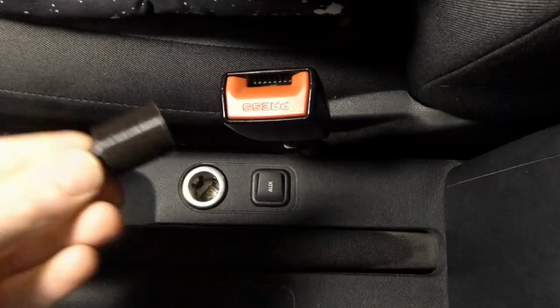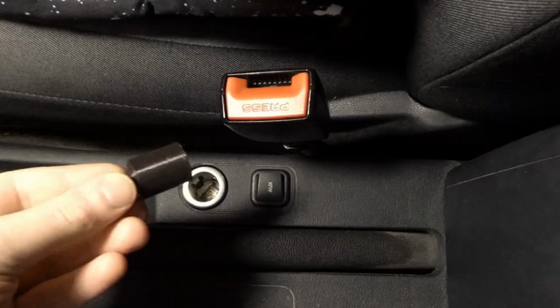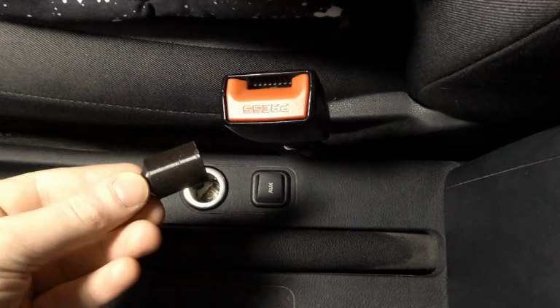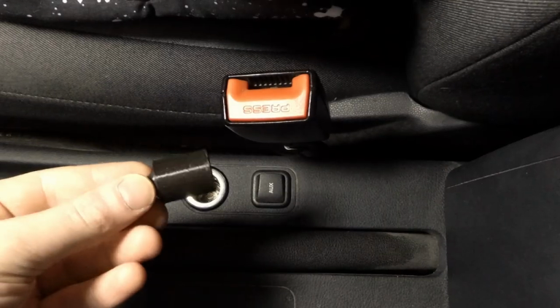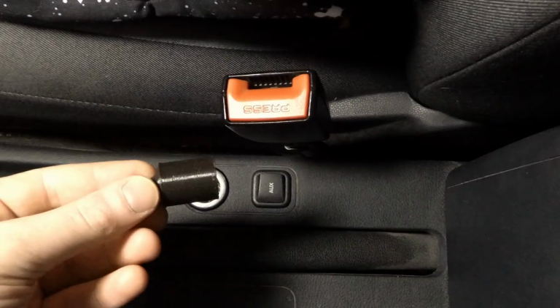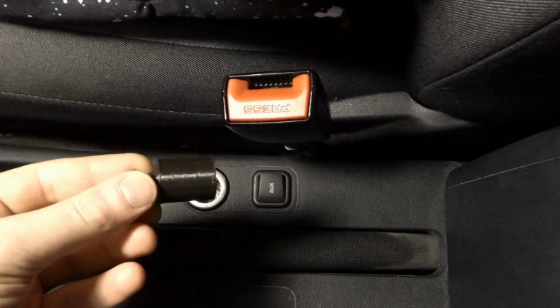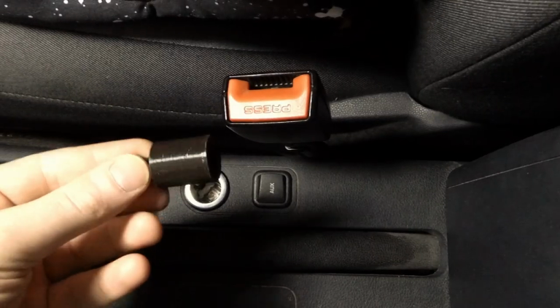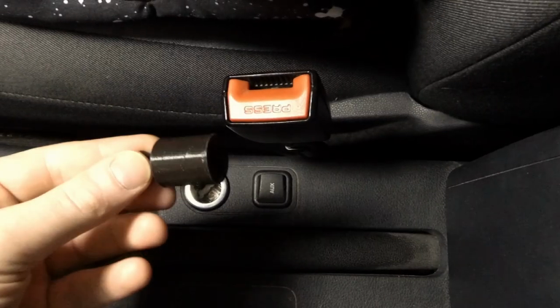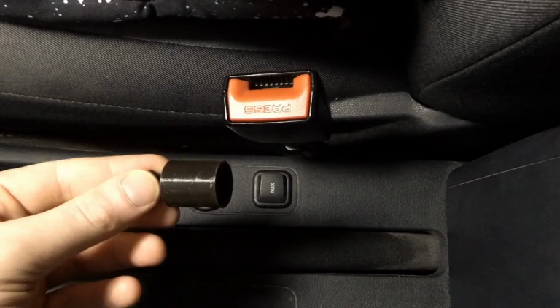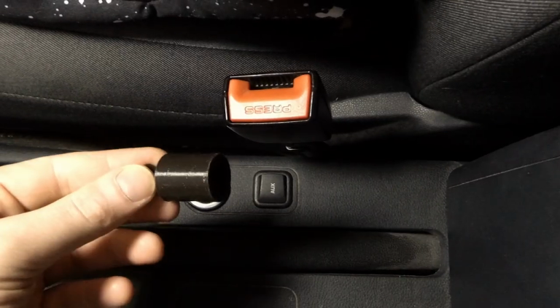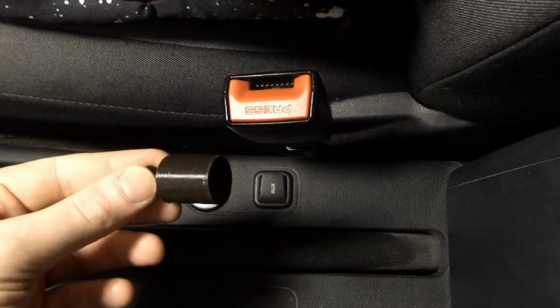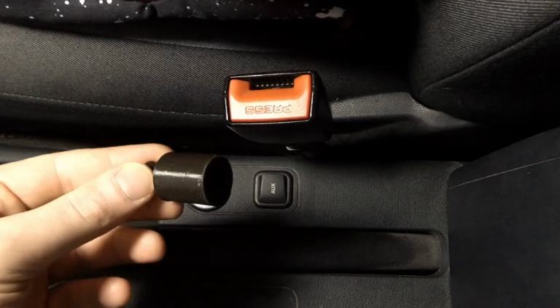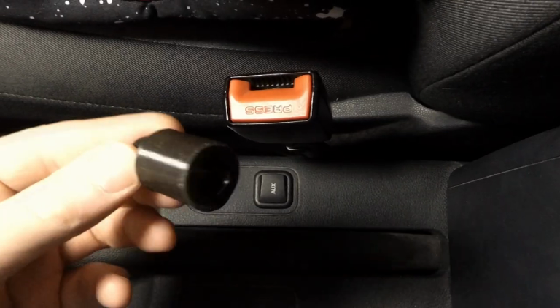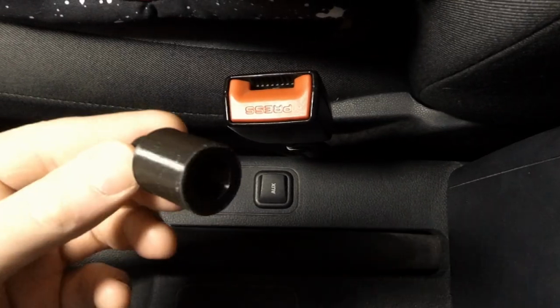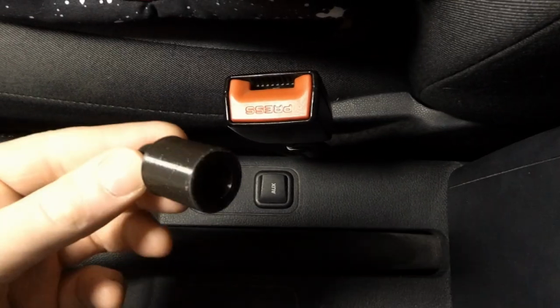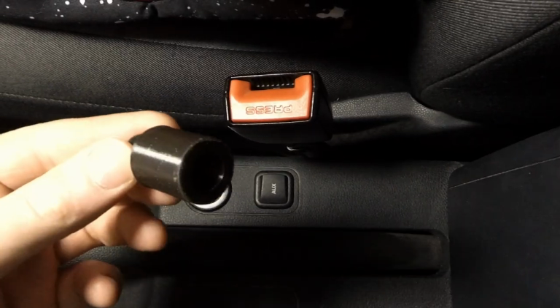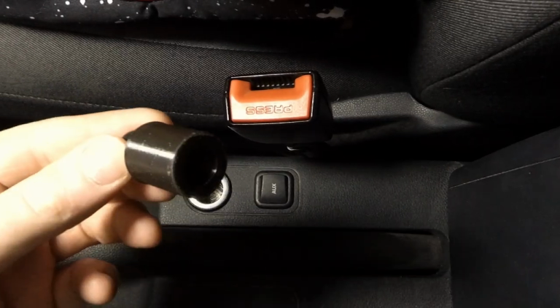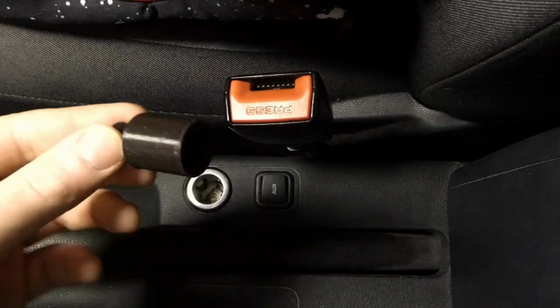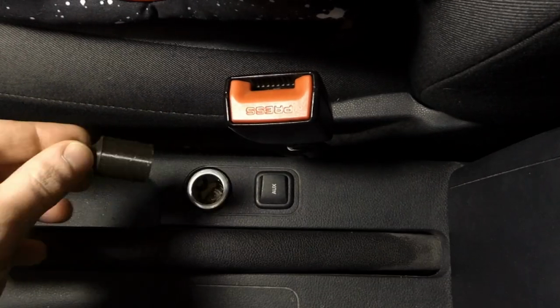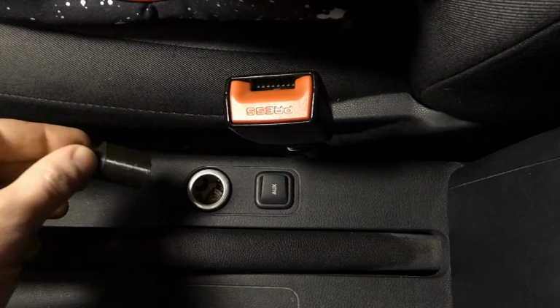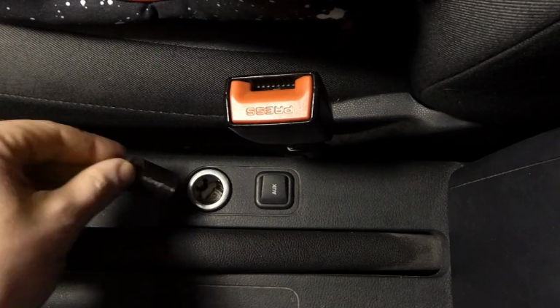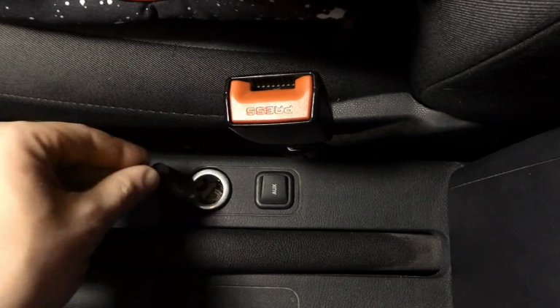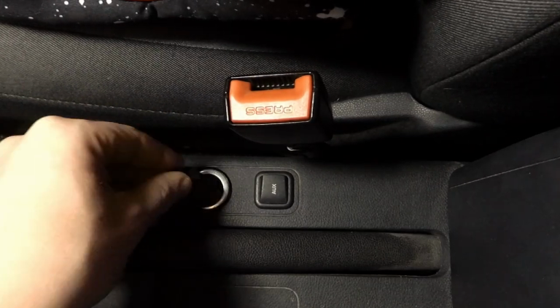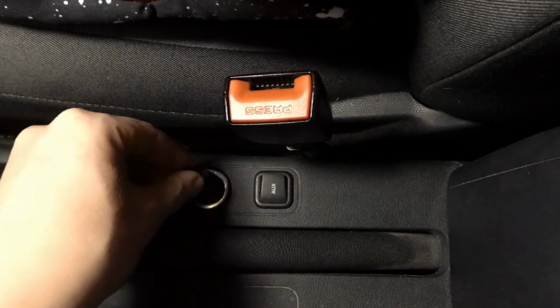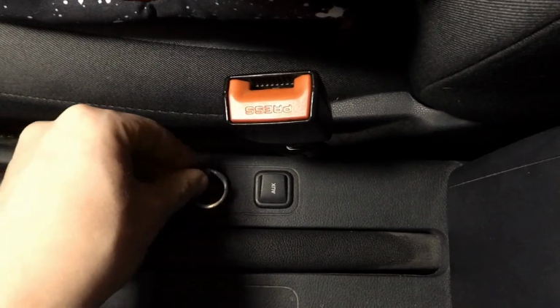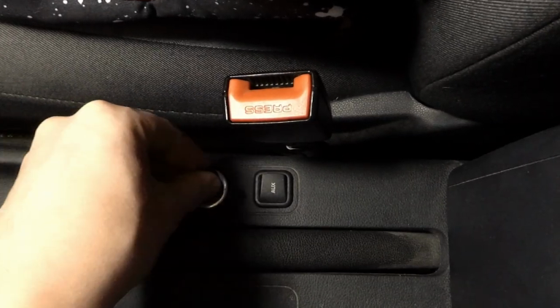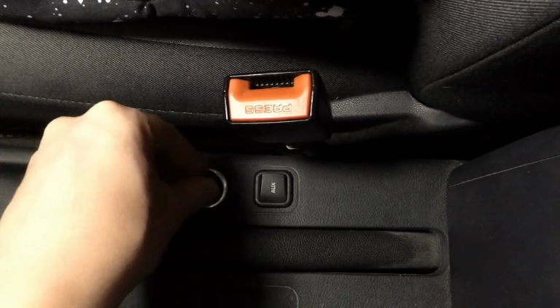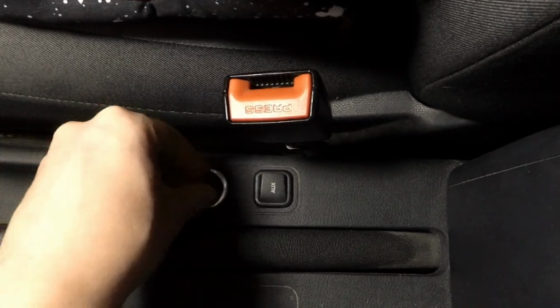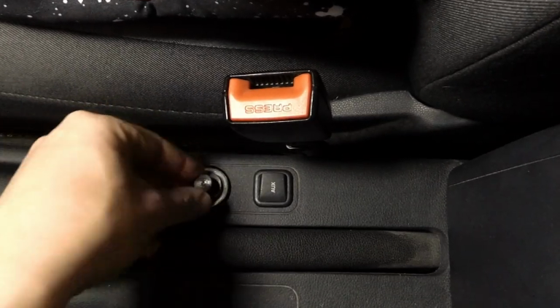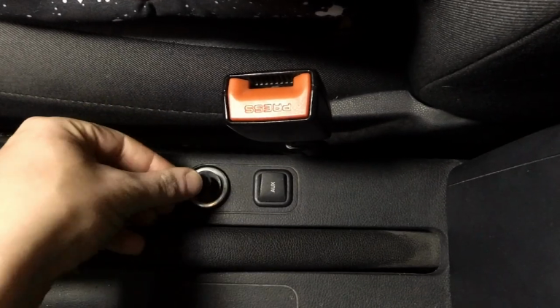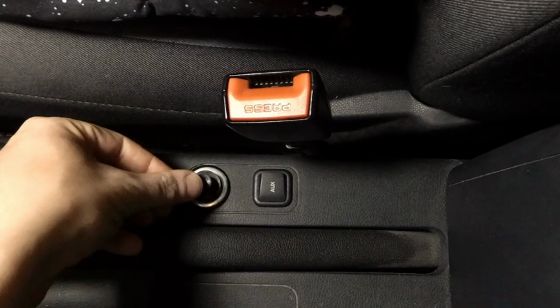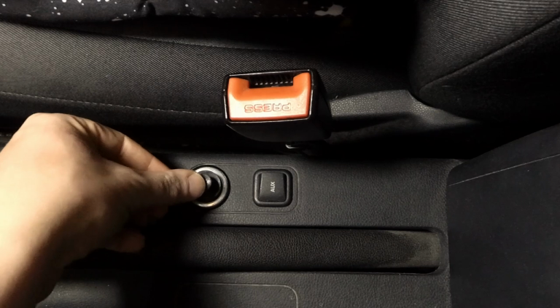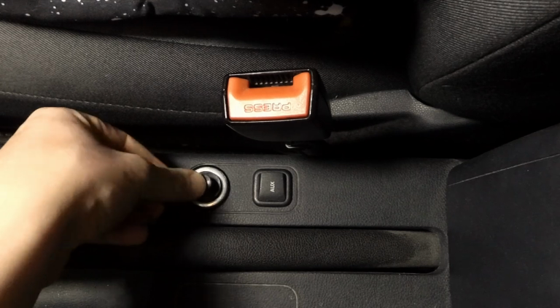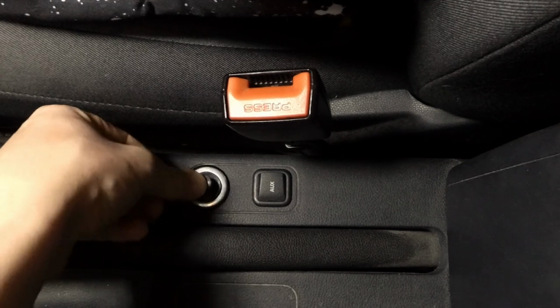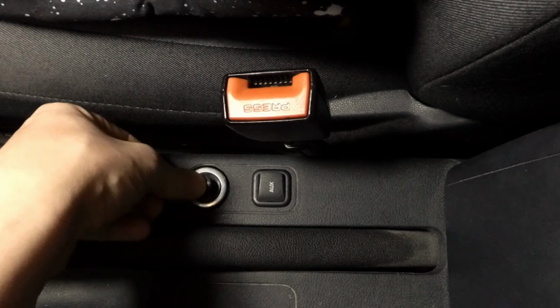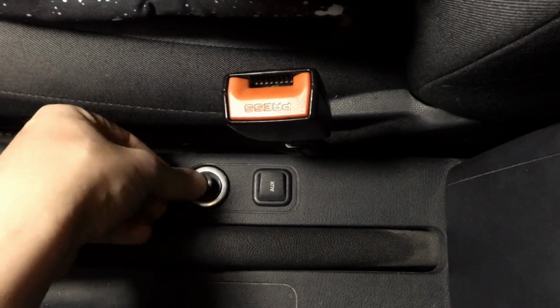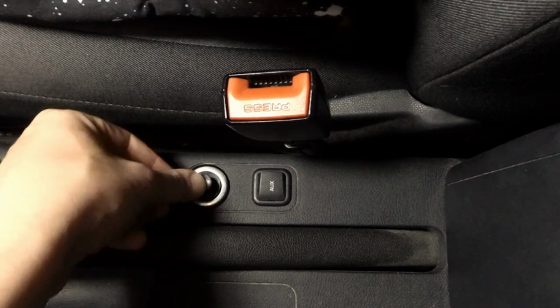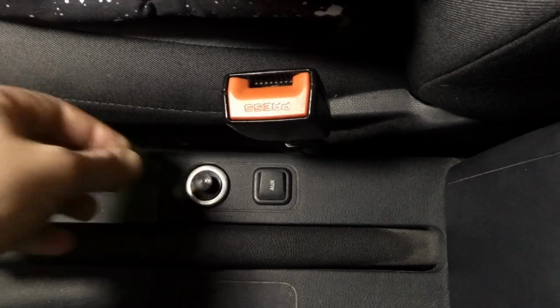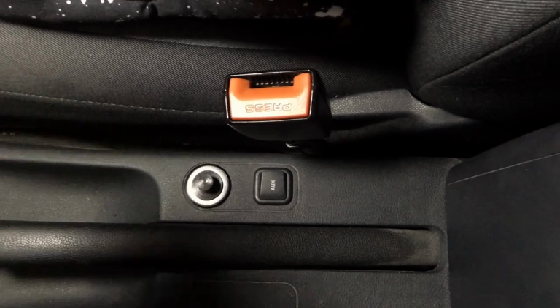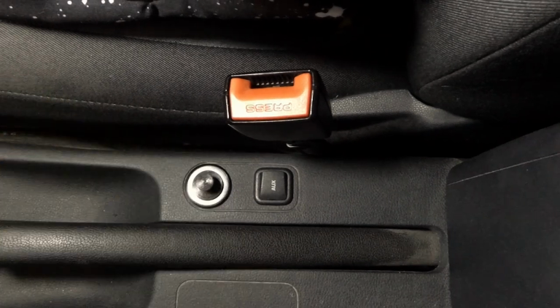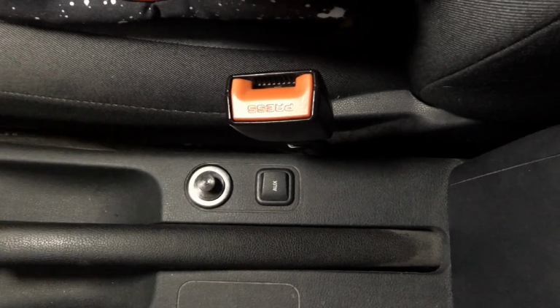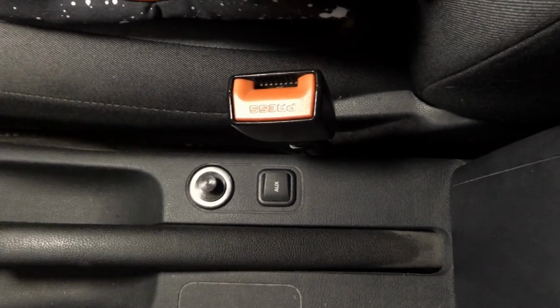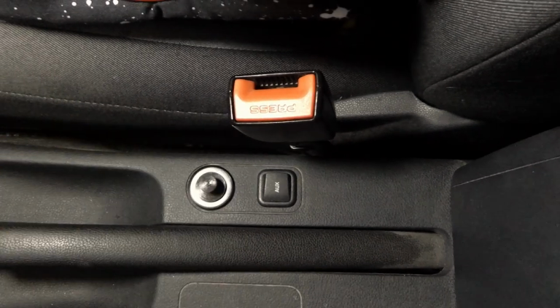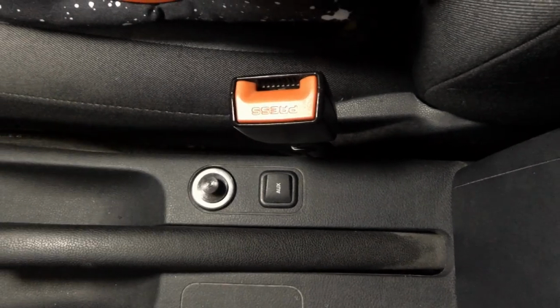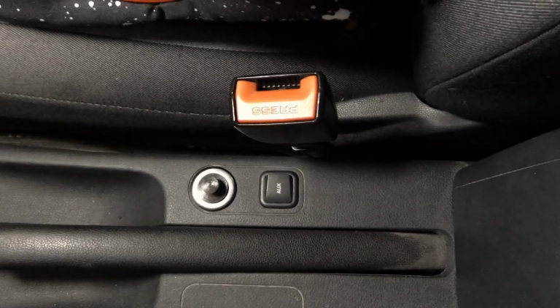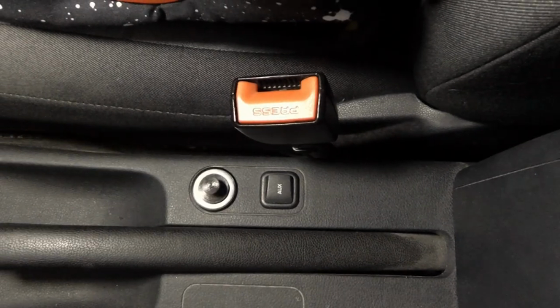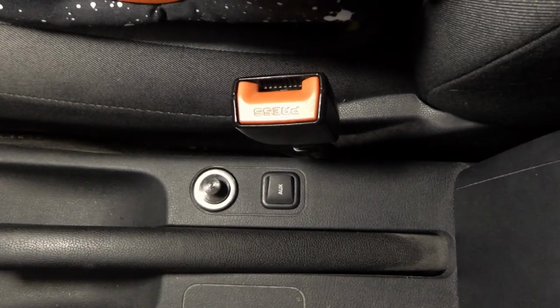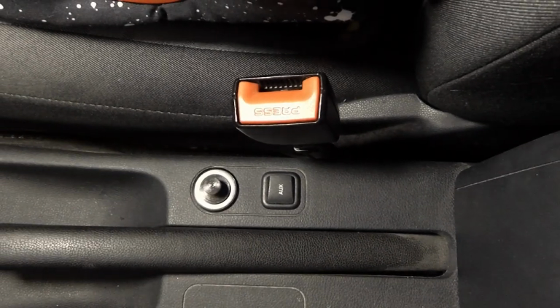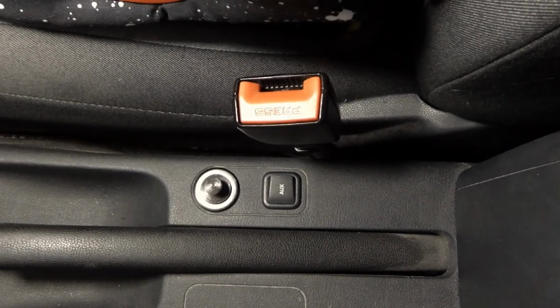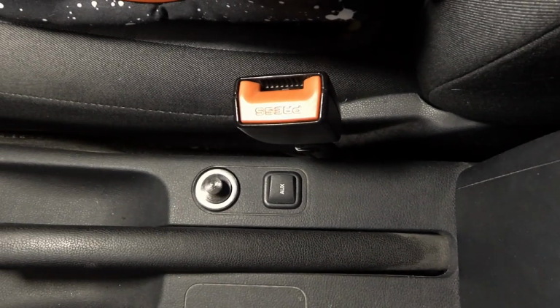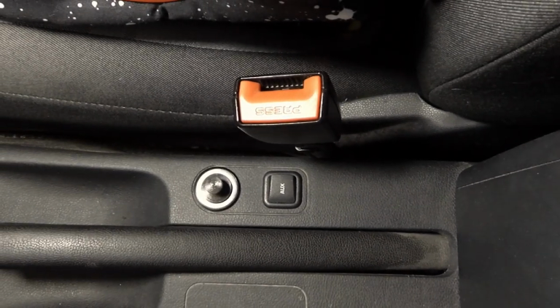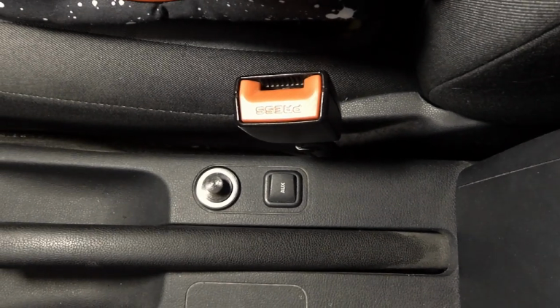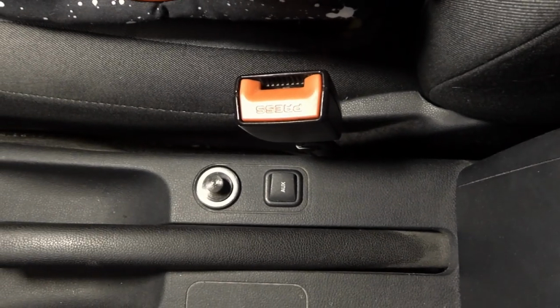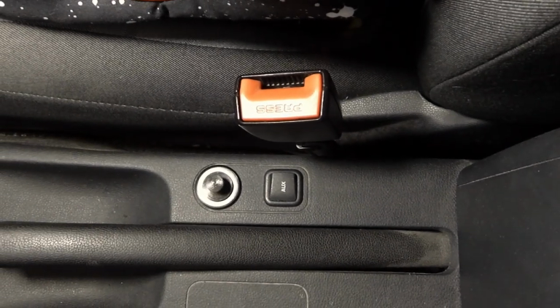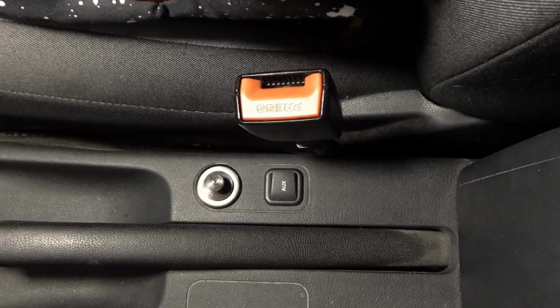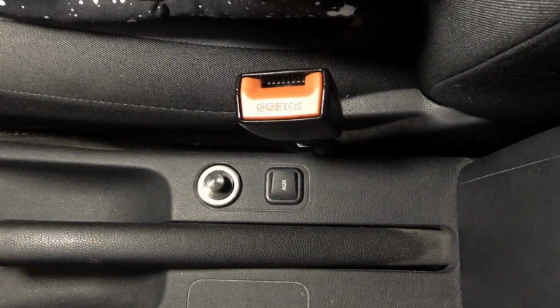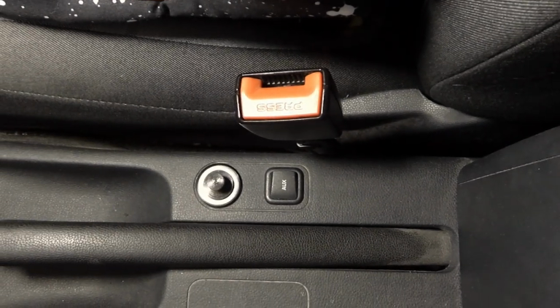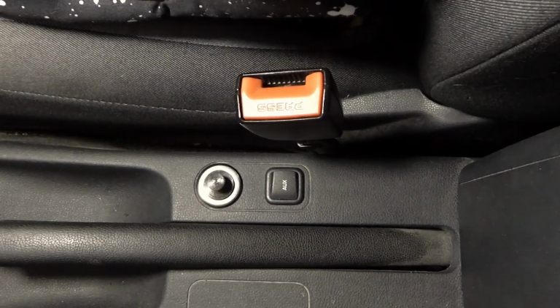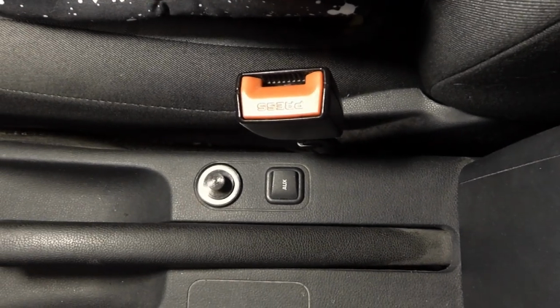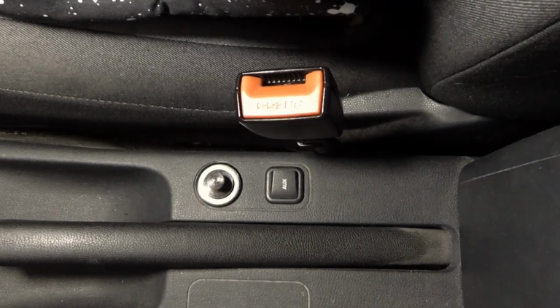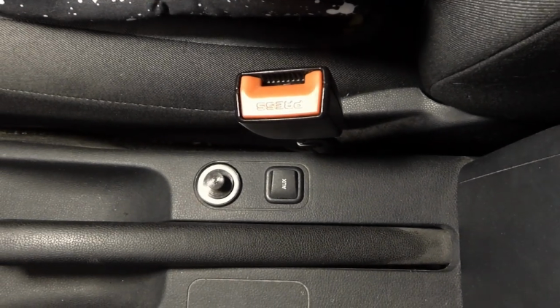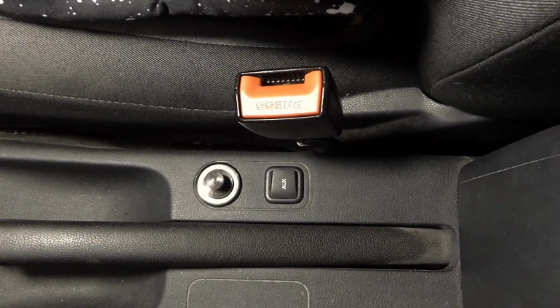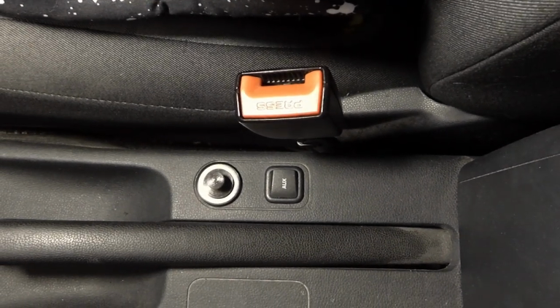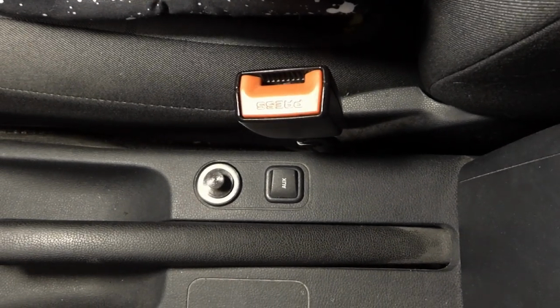Now it is time to test the fit. Now it looks much better.